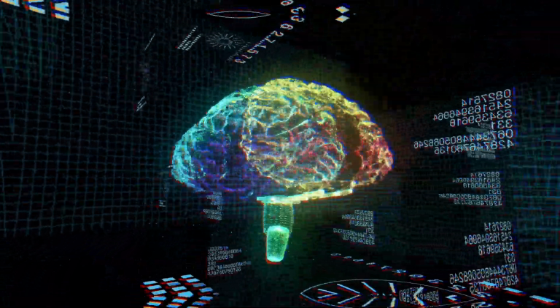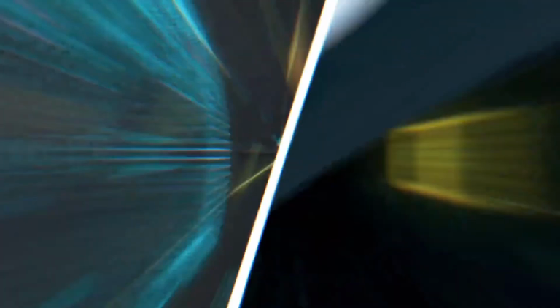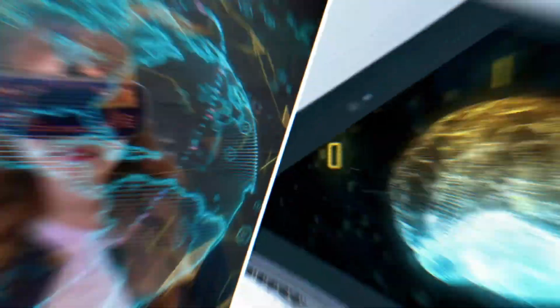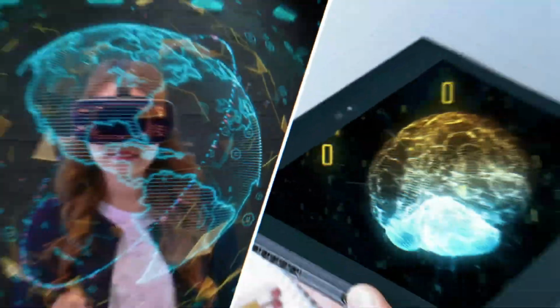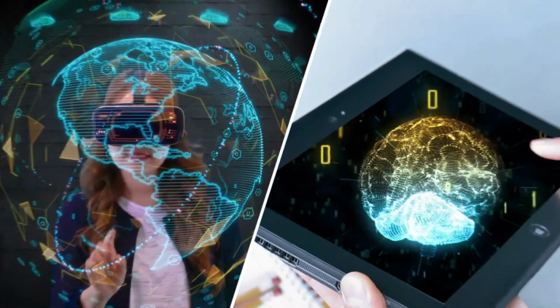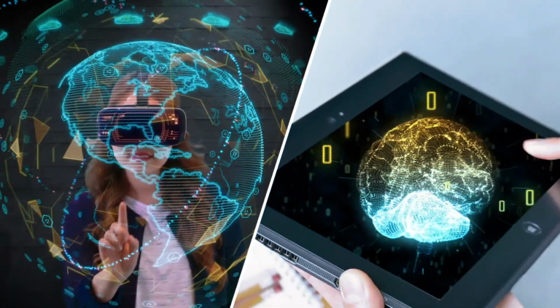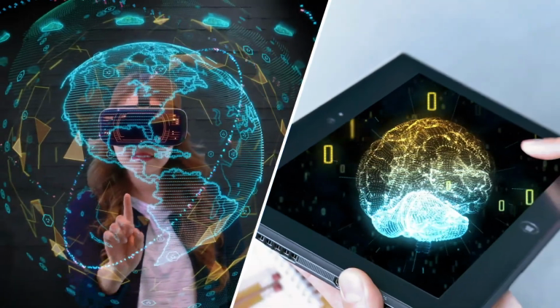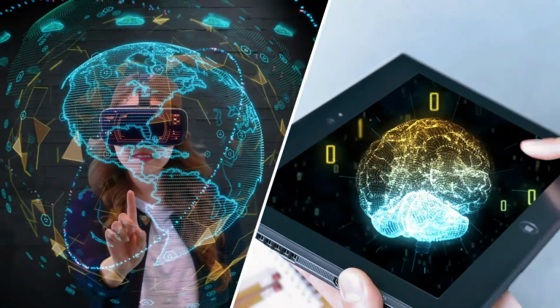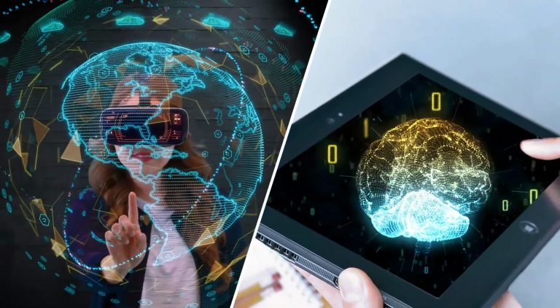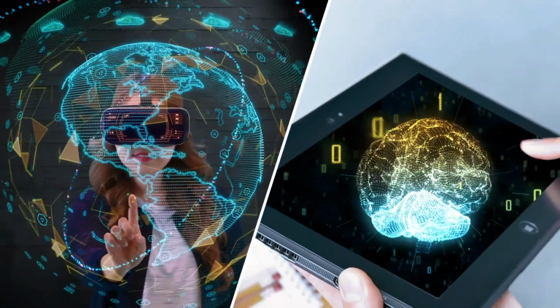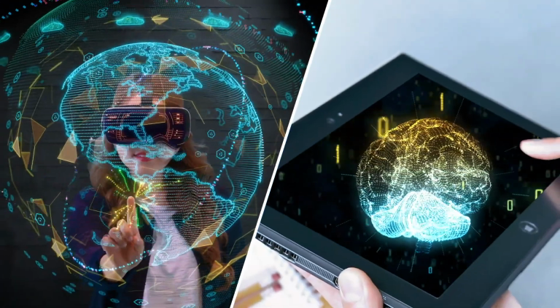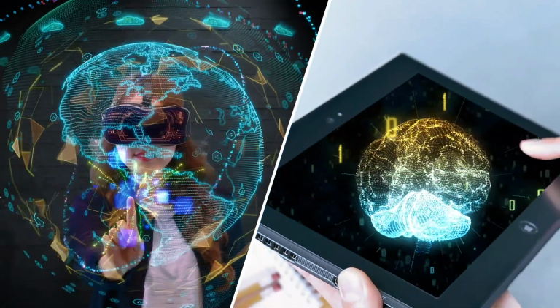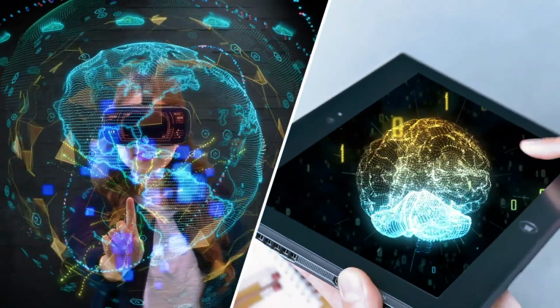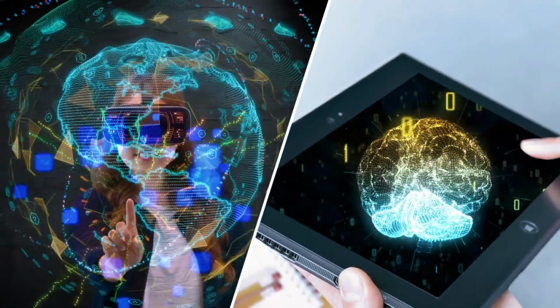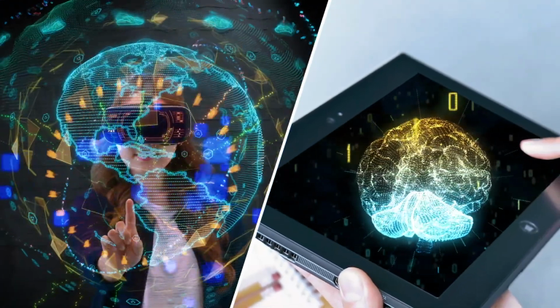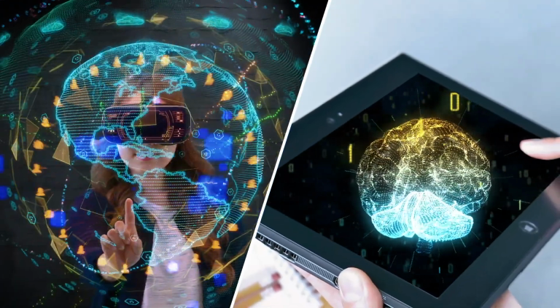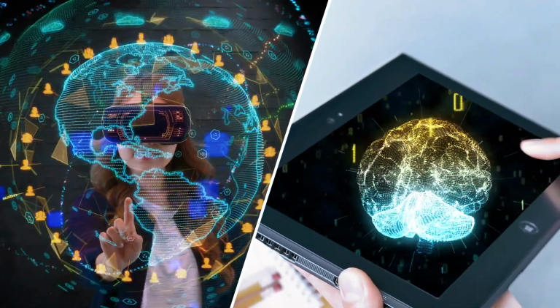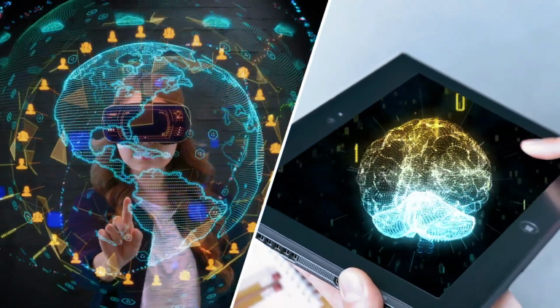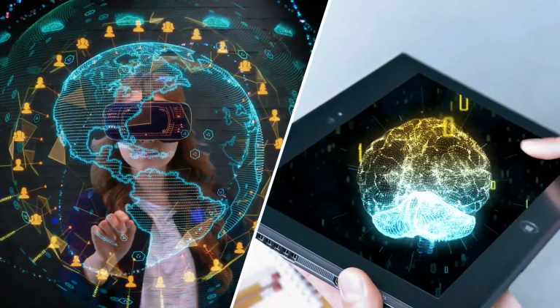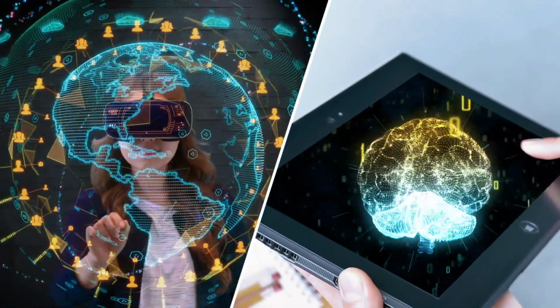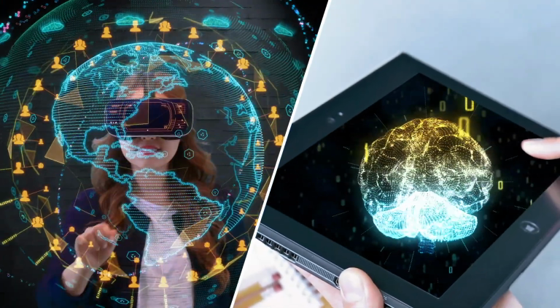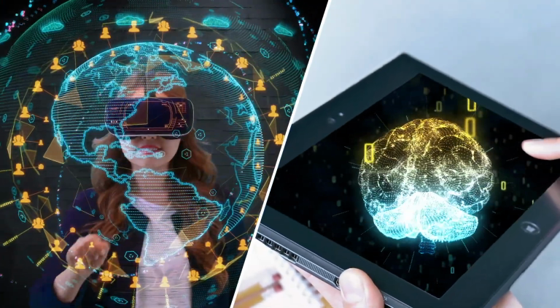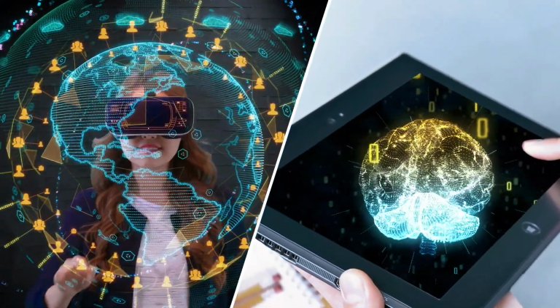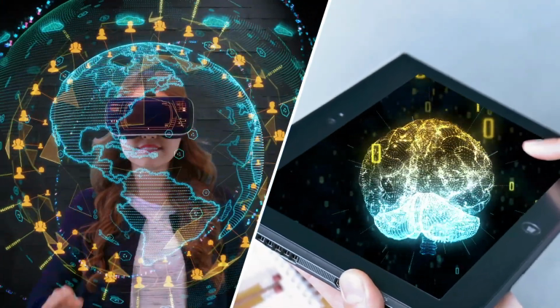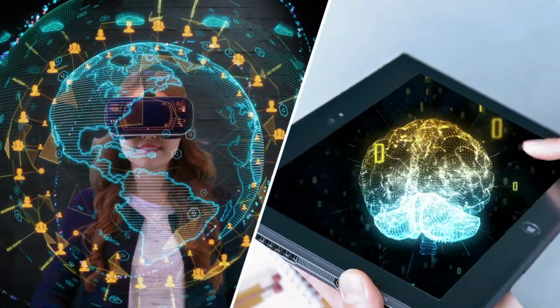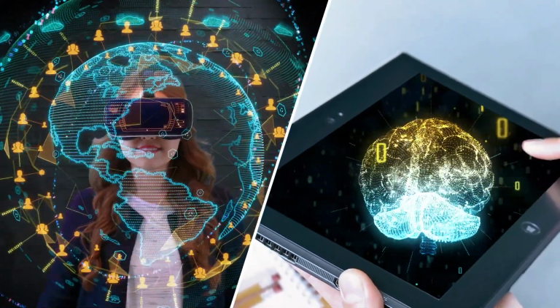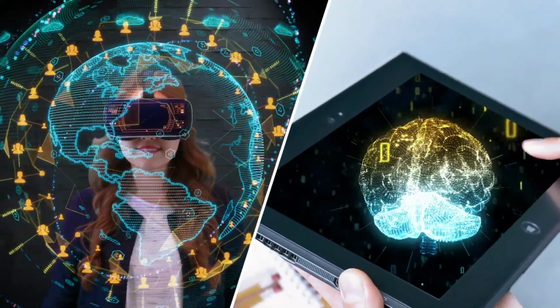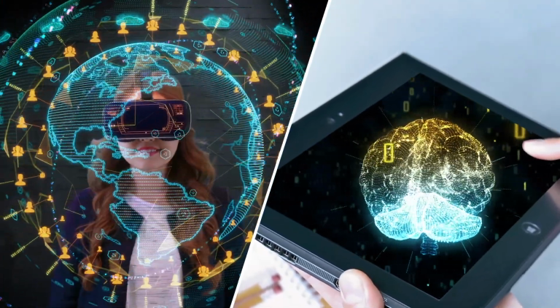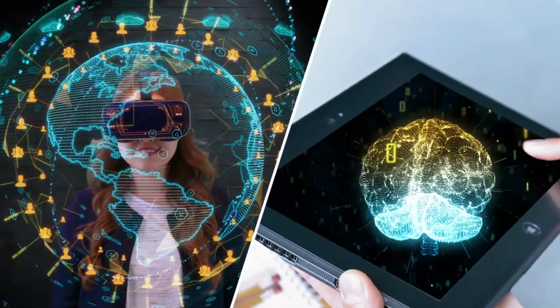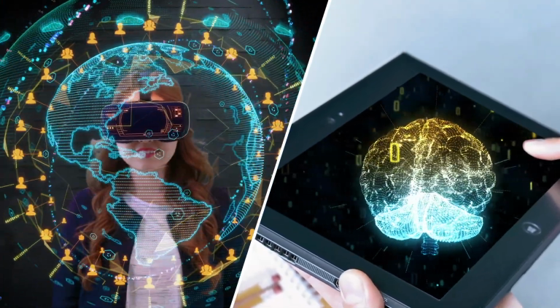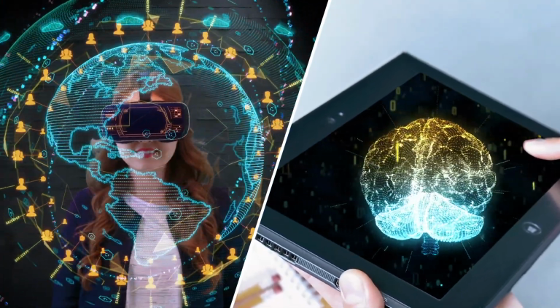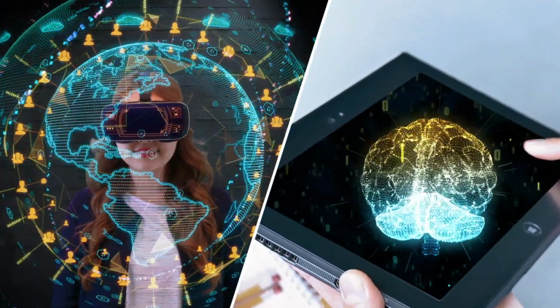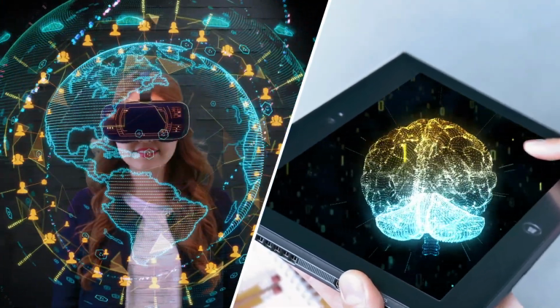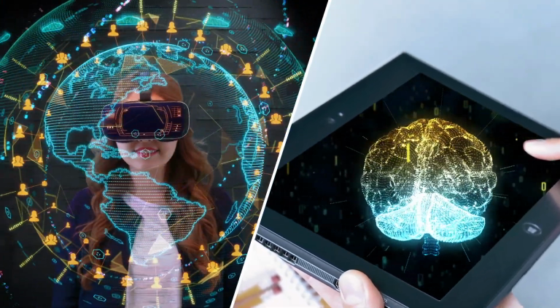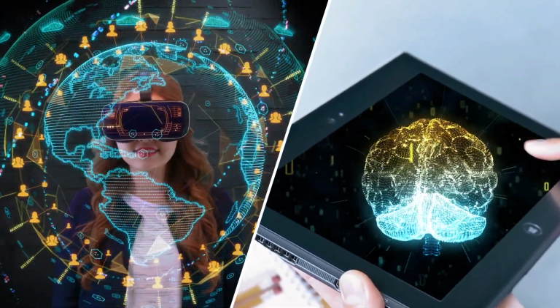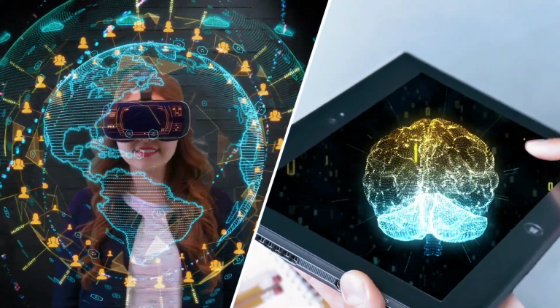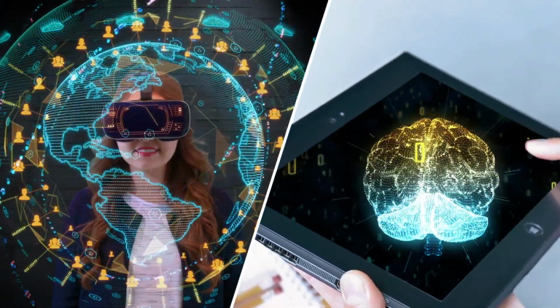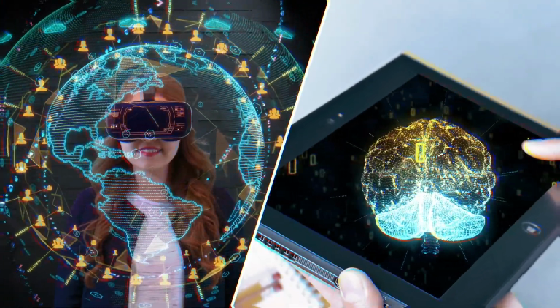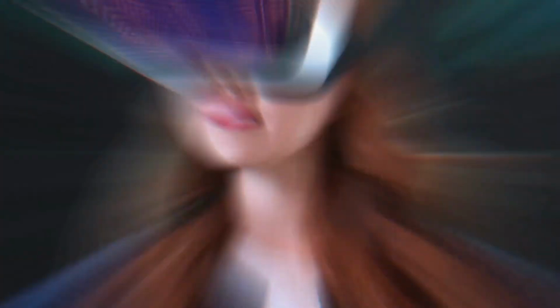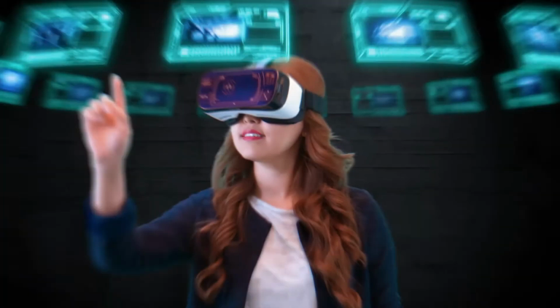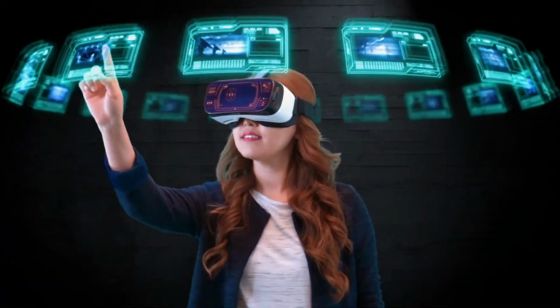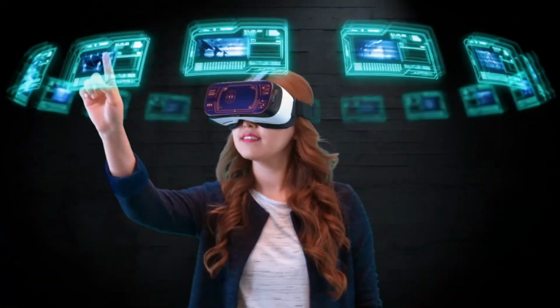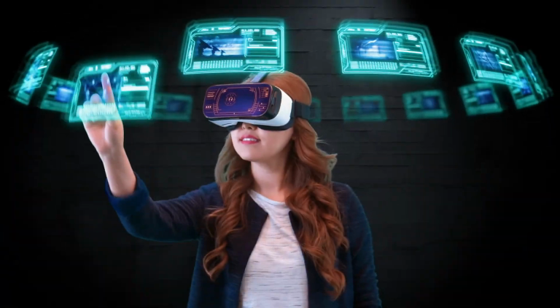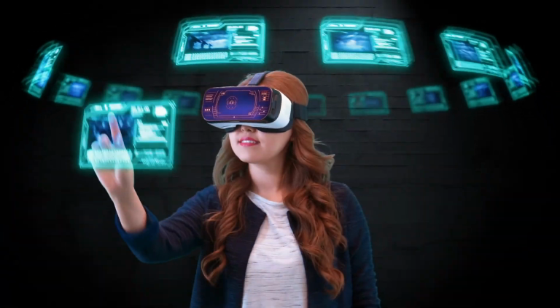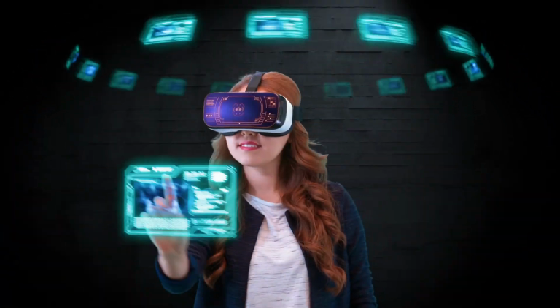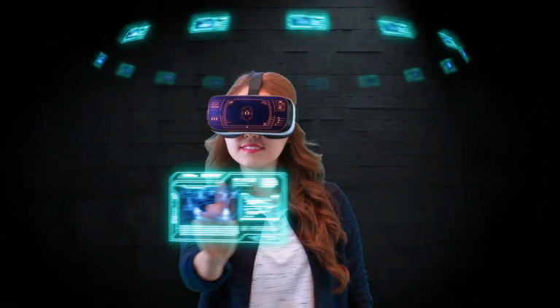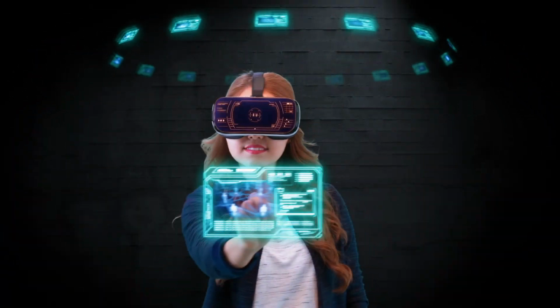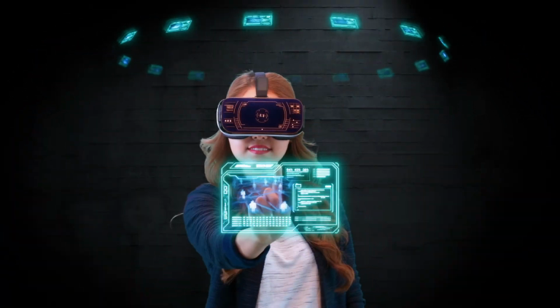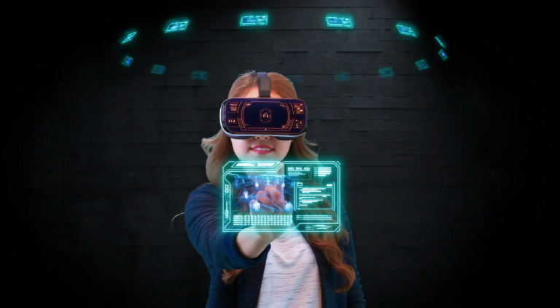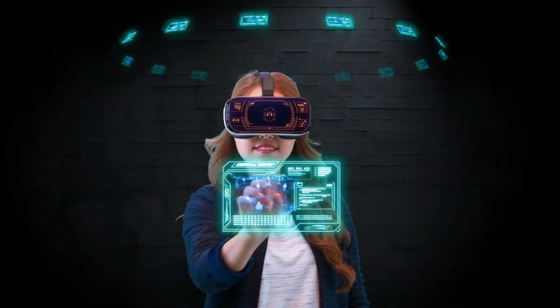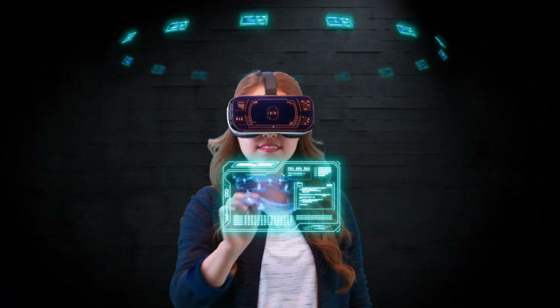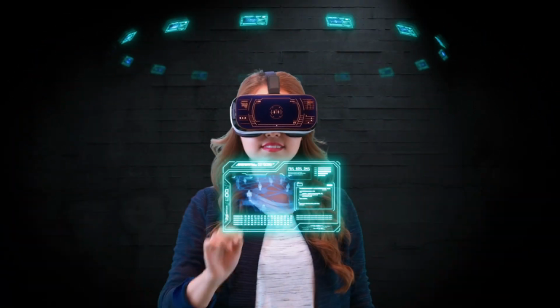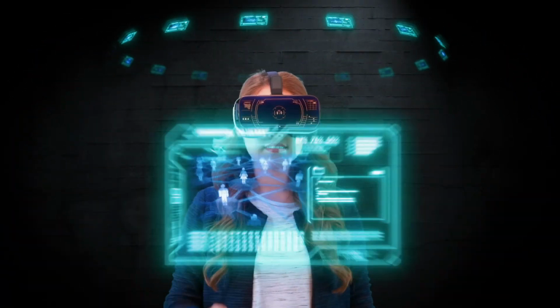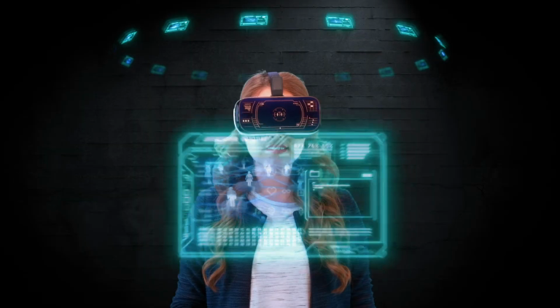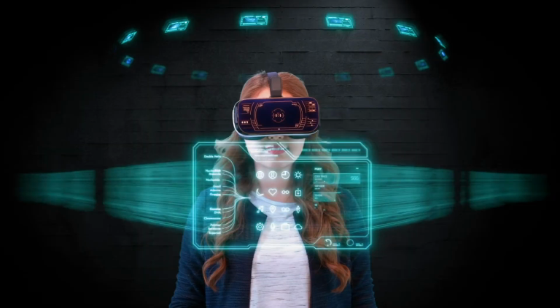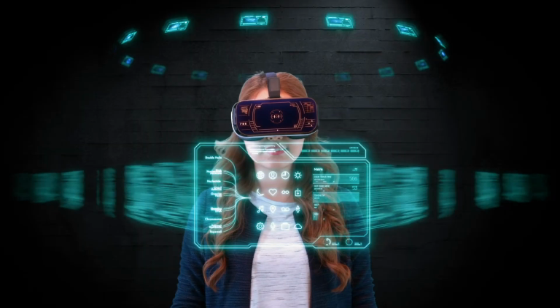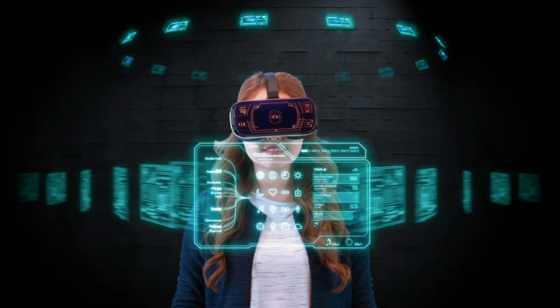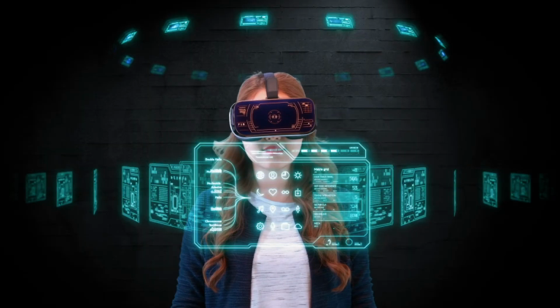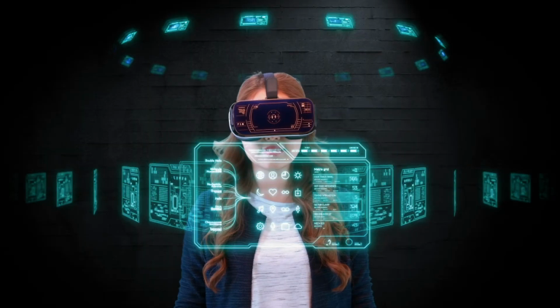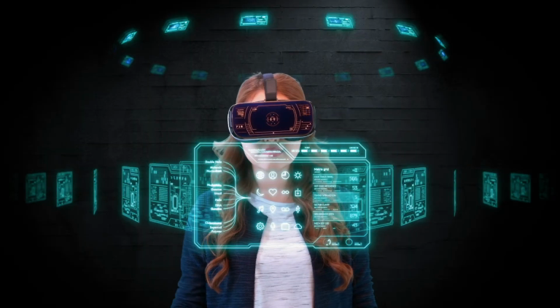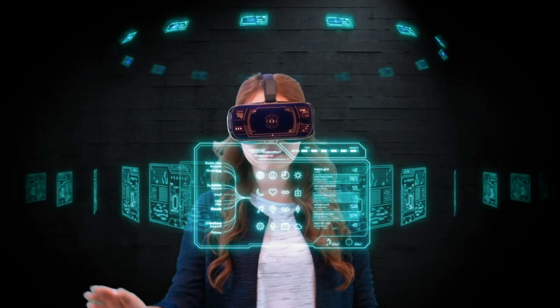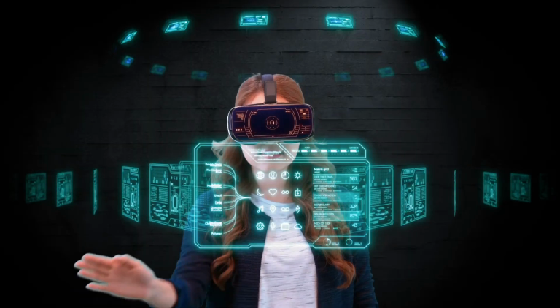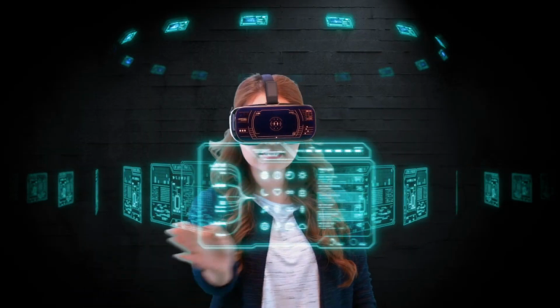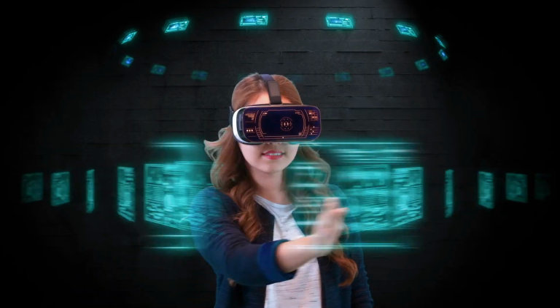With VR and AR, students get to experience the benefits of holistic thinking as they craft their digital stories.